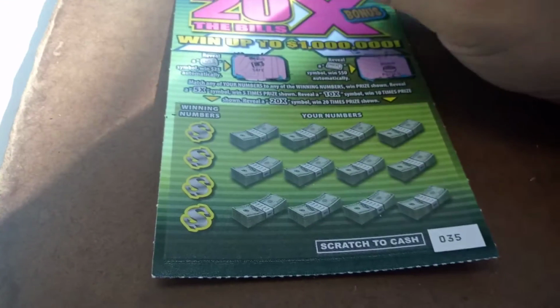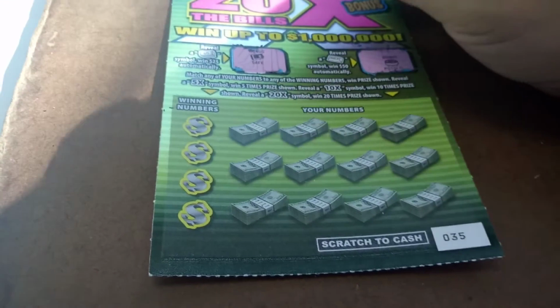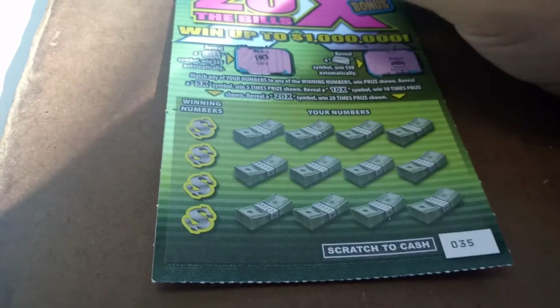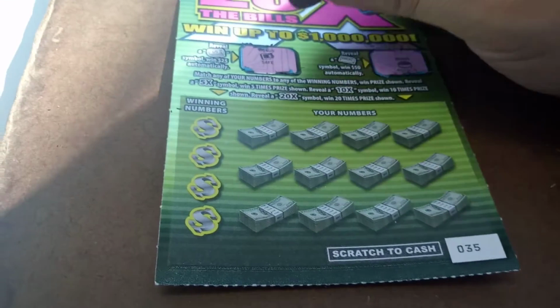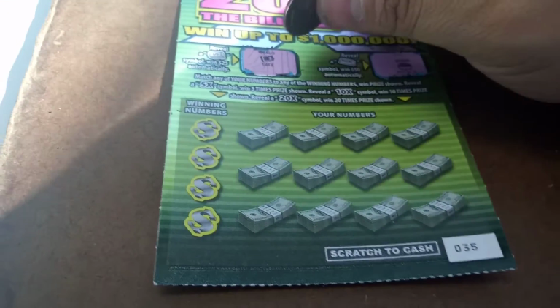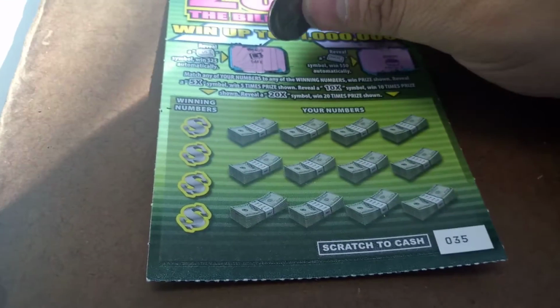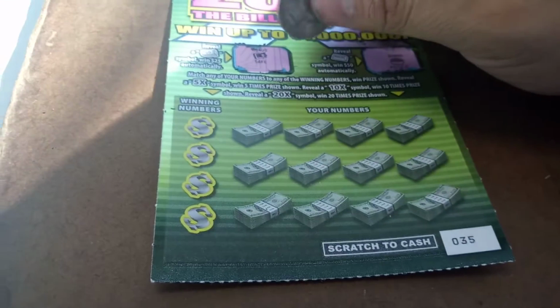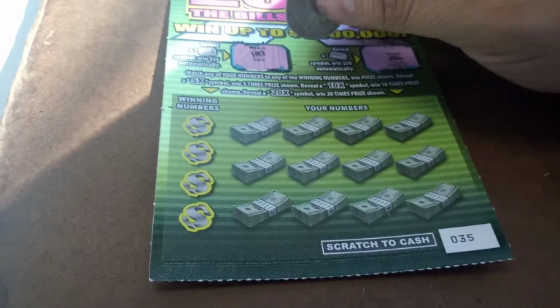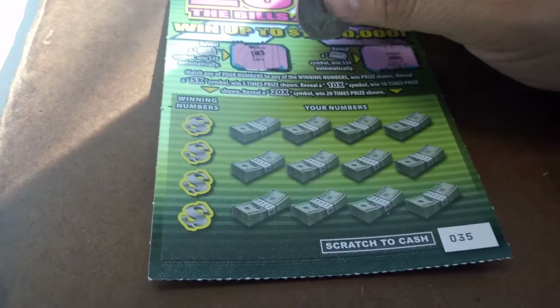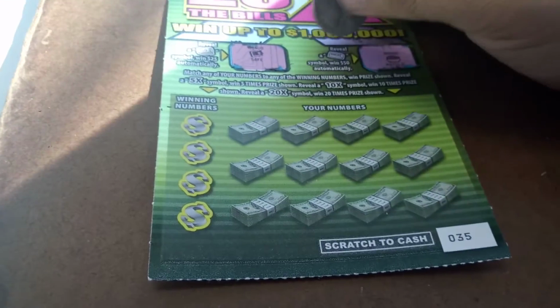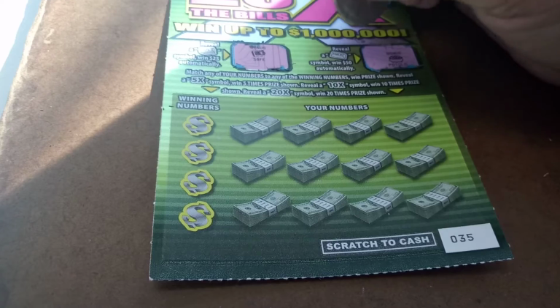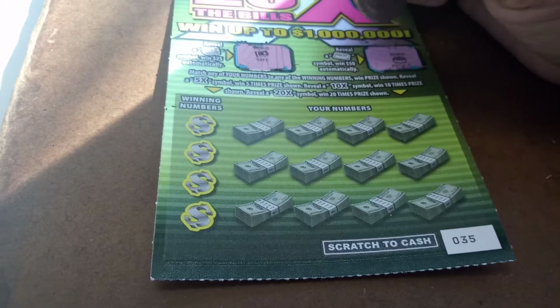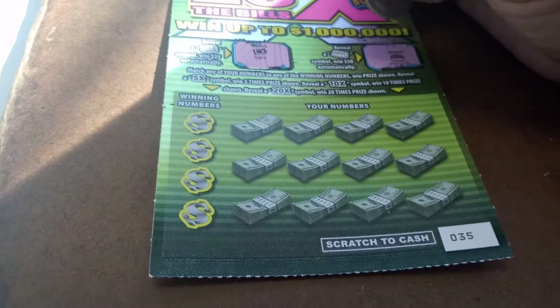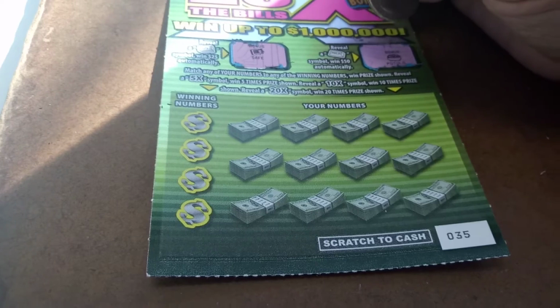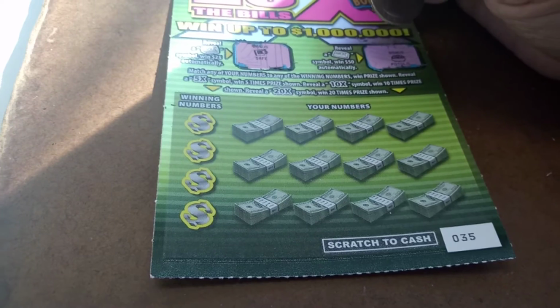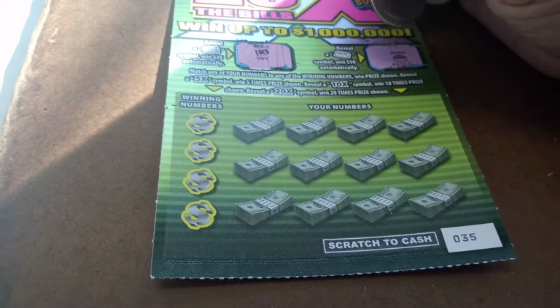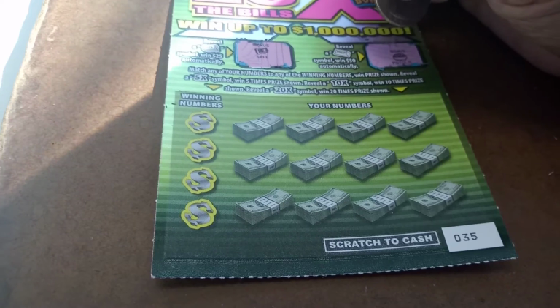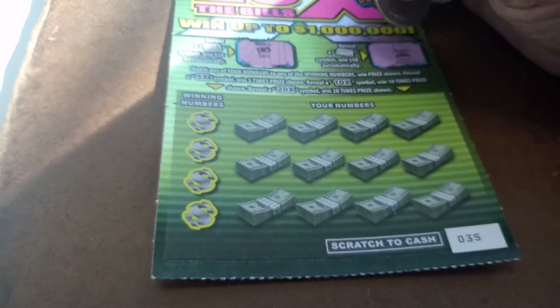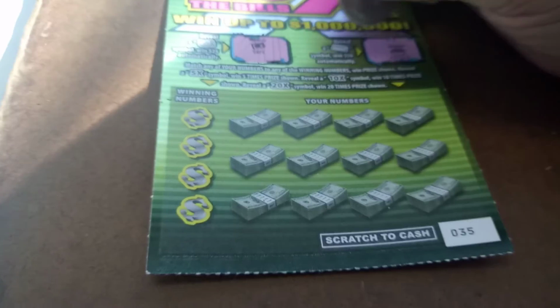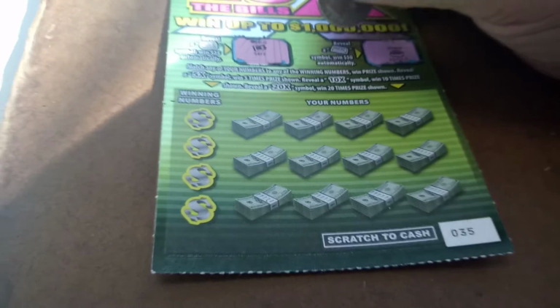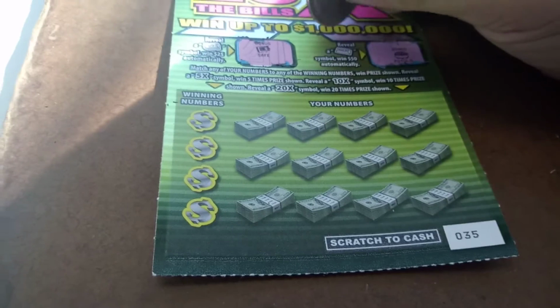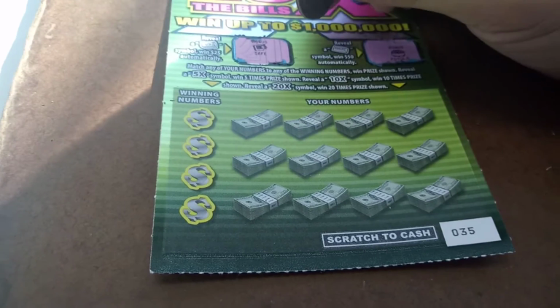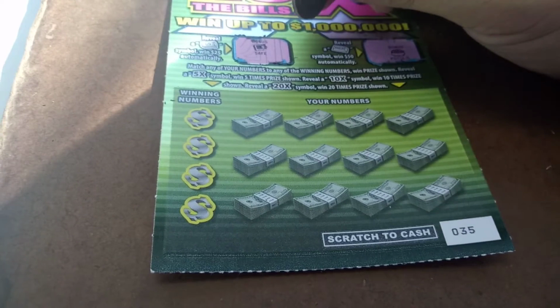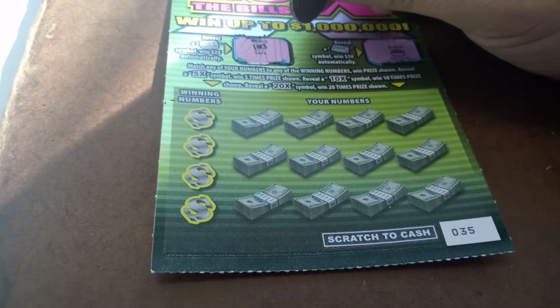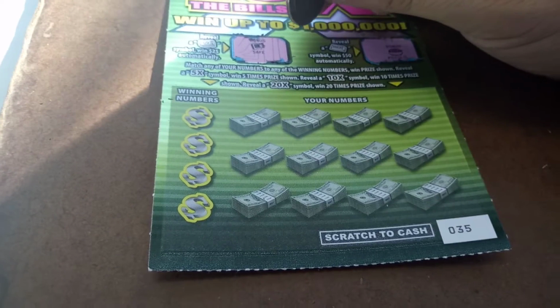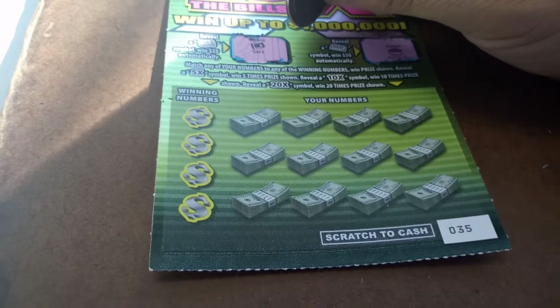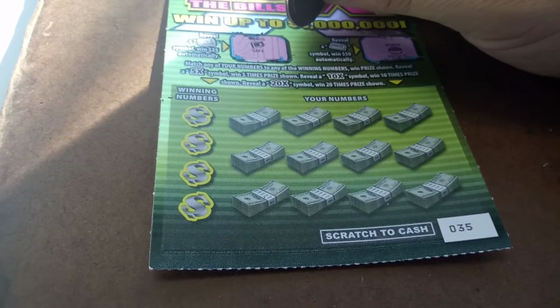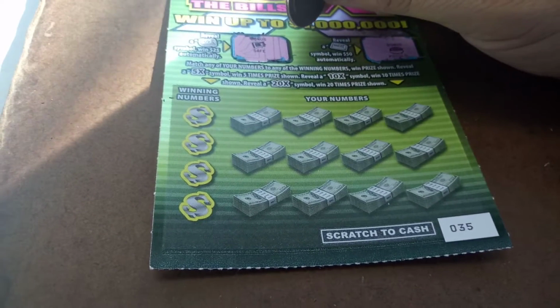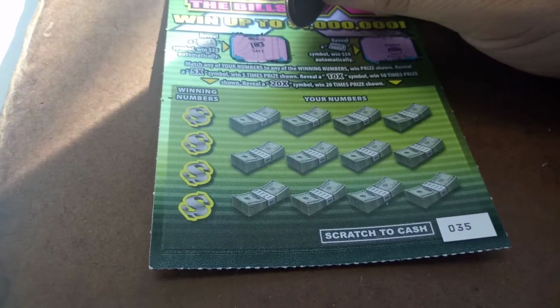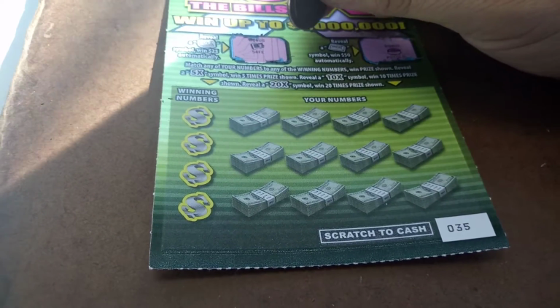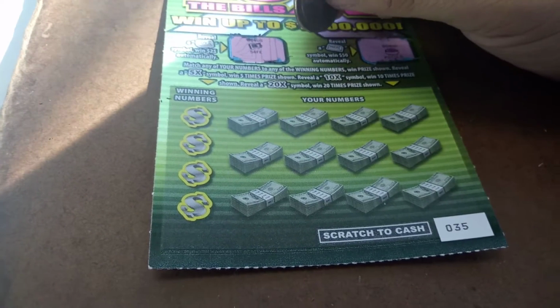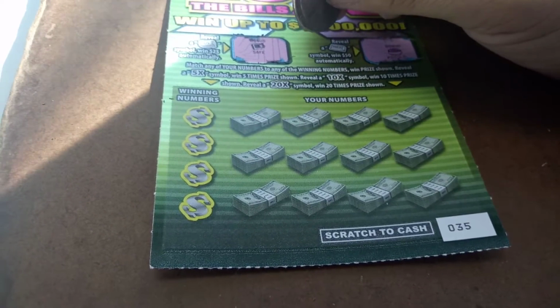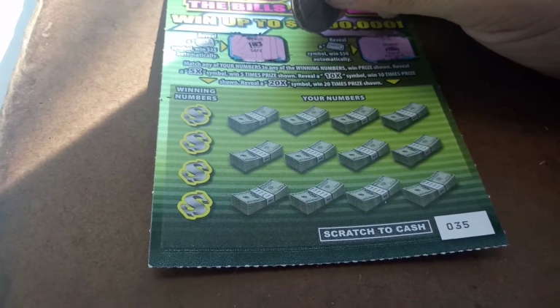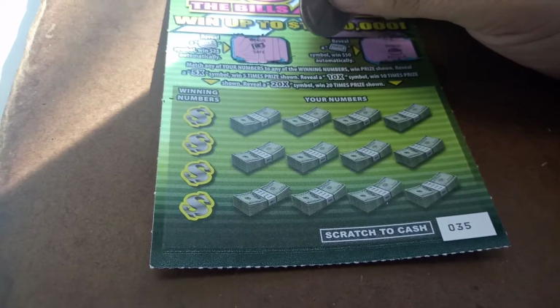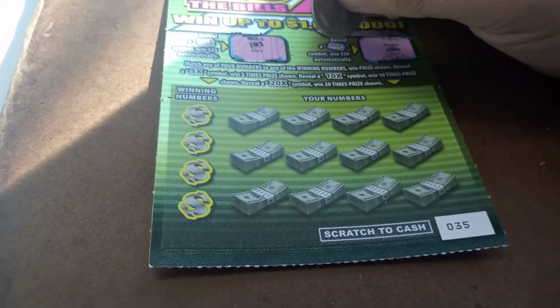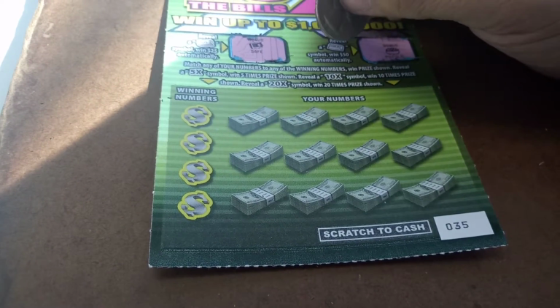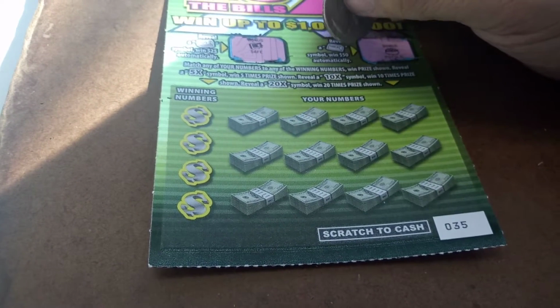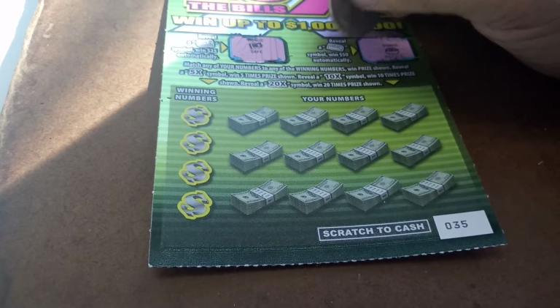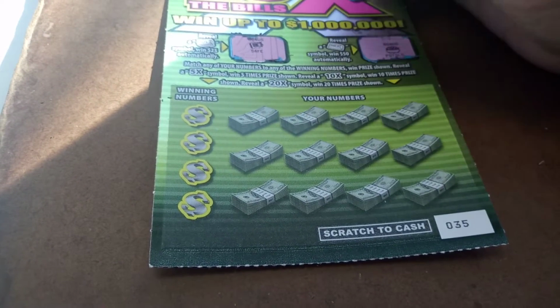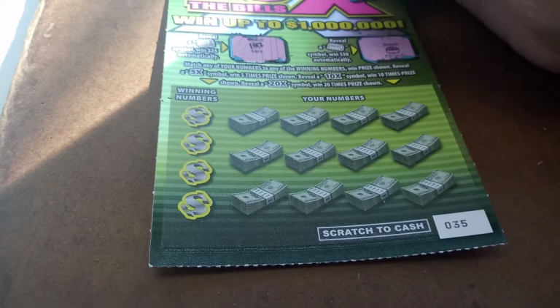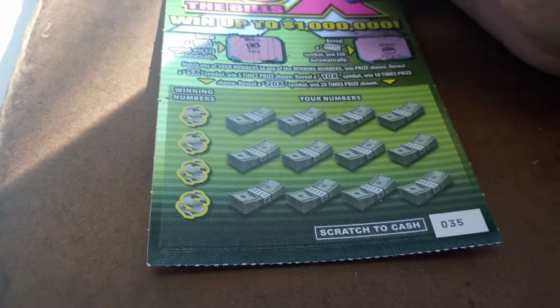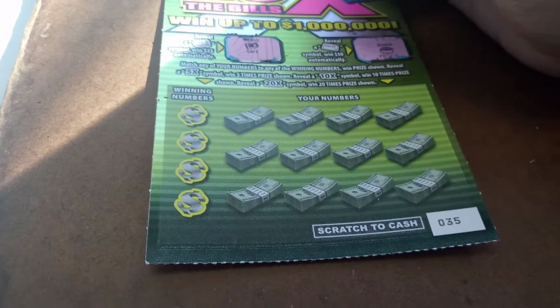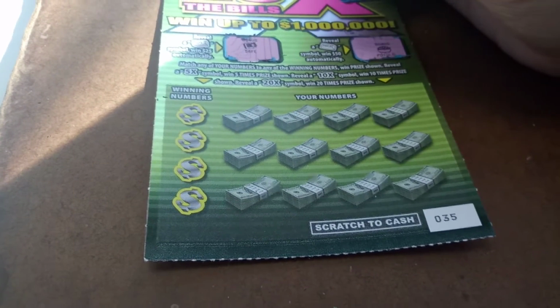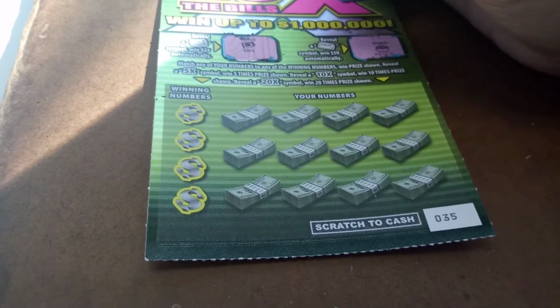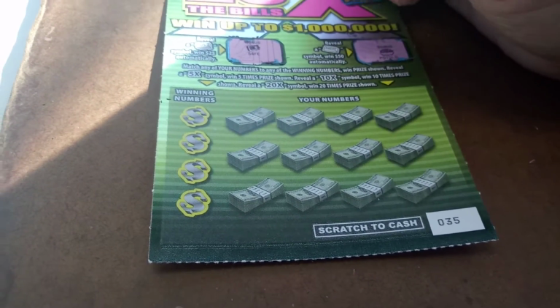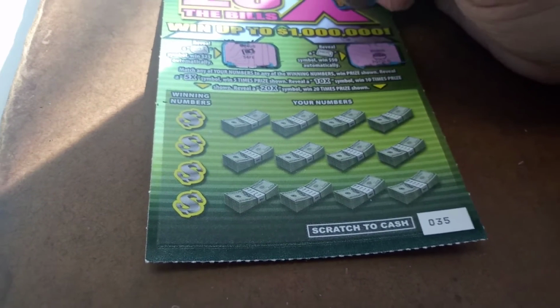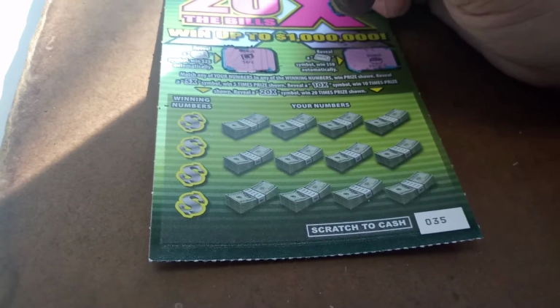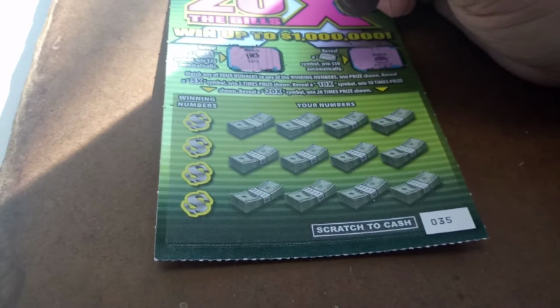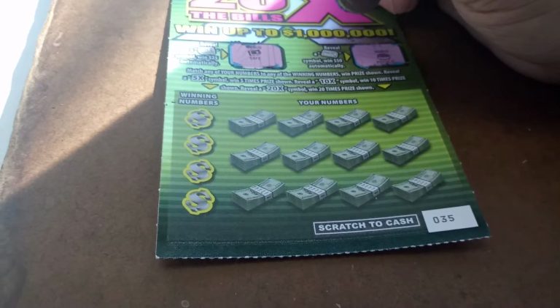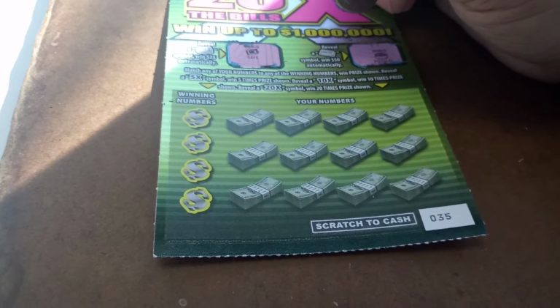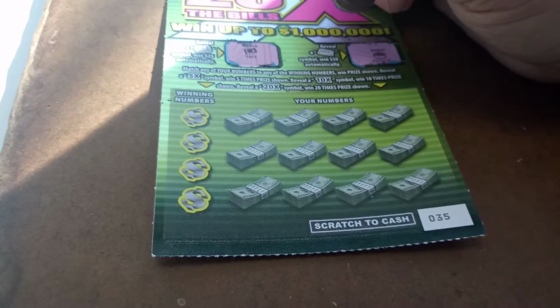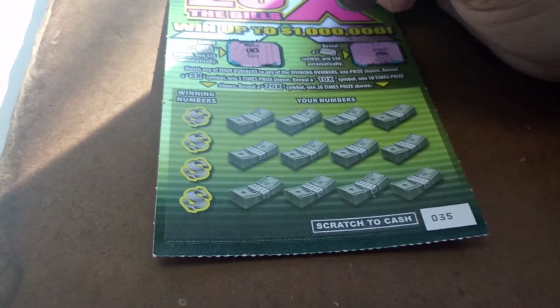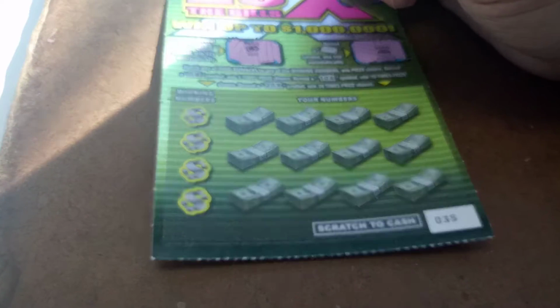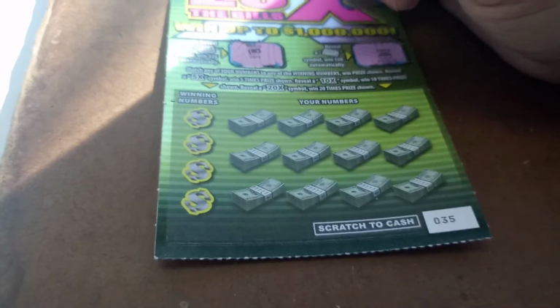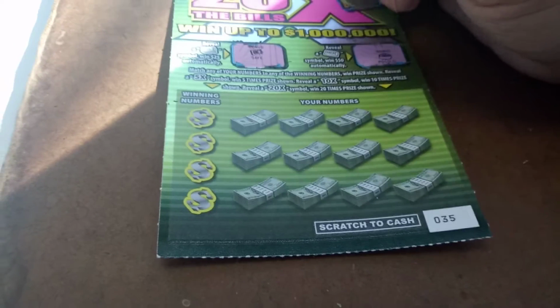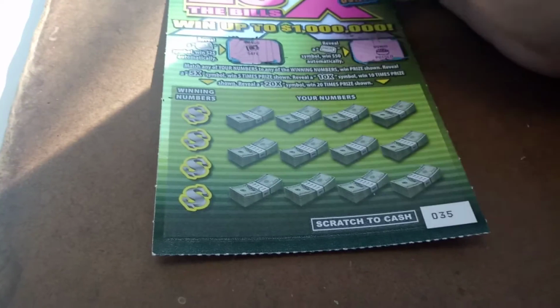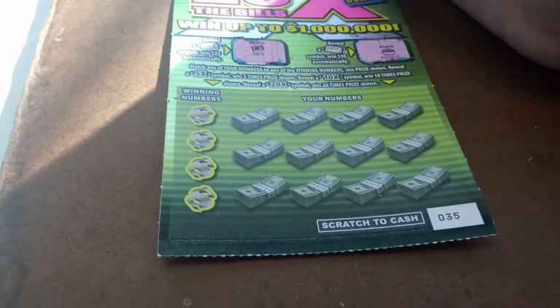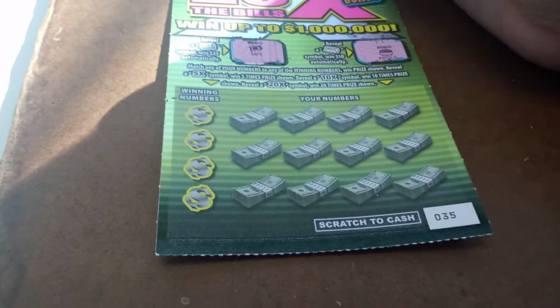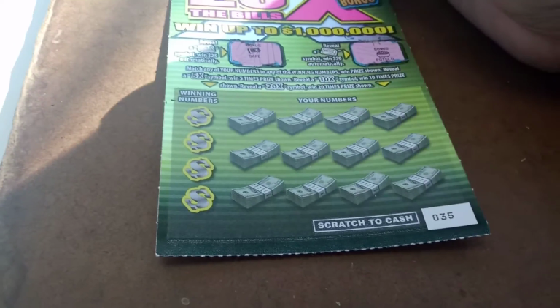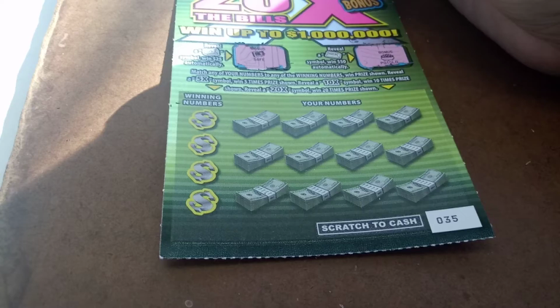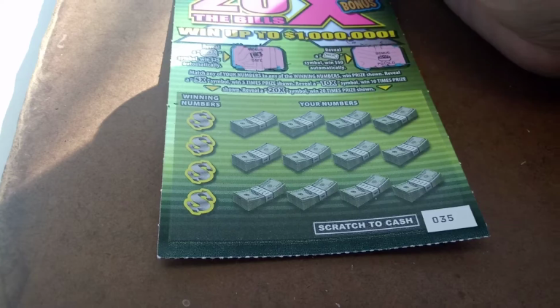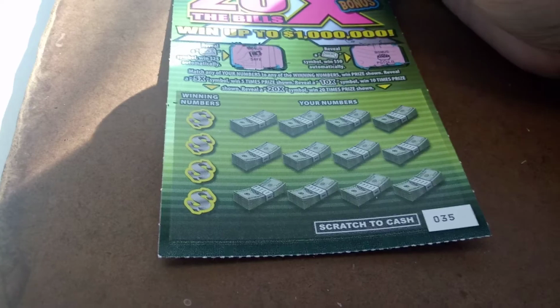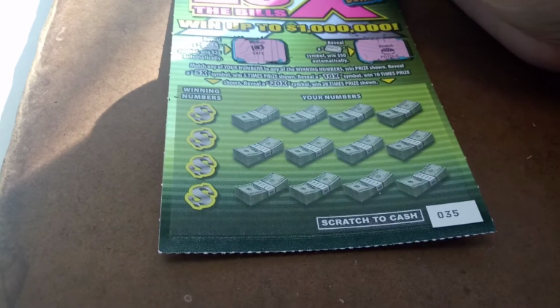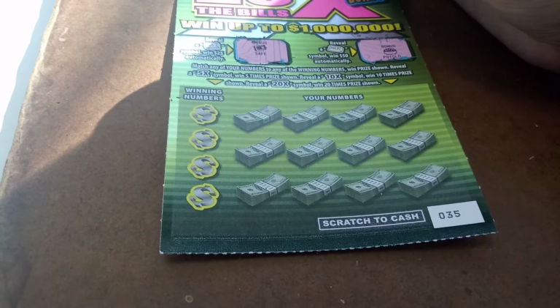All right, match any of your numbers to any of the winning numbers, win the price shown. Reveal 5X, win 5 times; 10X, 10 times; and 20 times. You know, you get the deal.